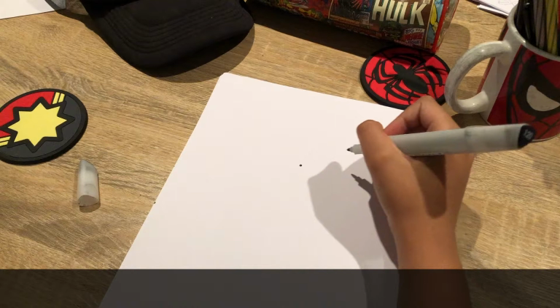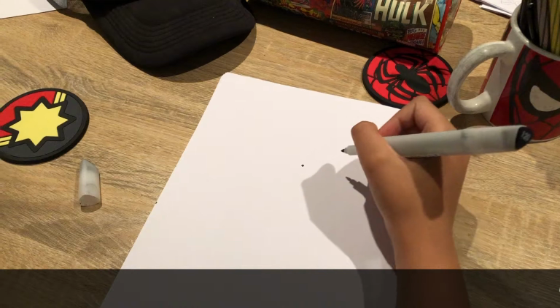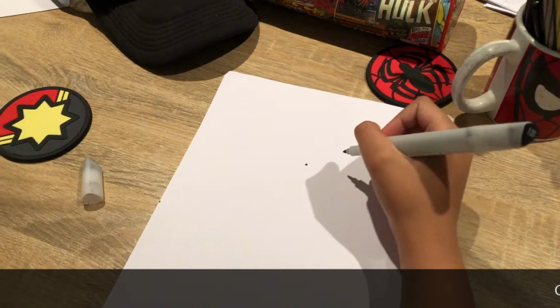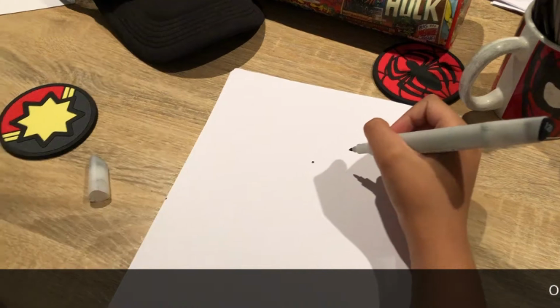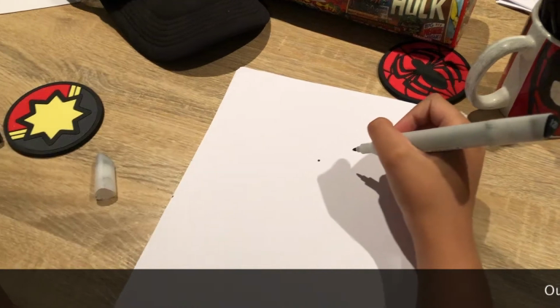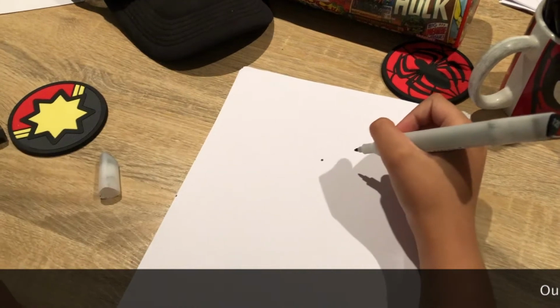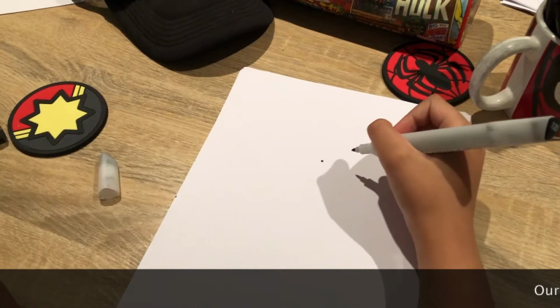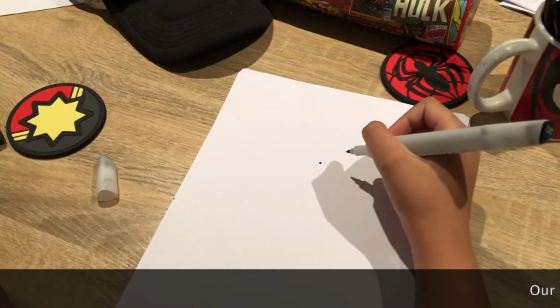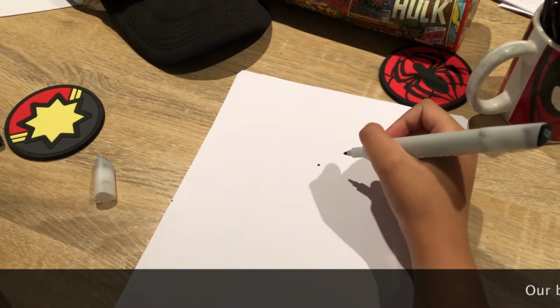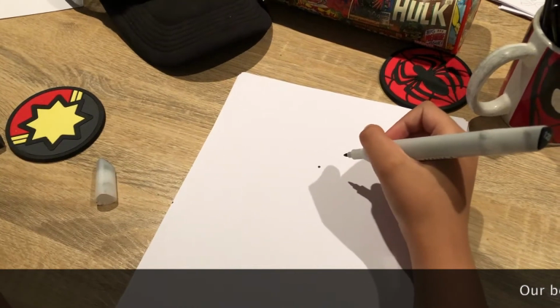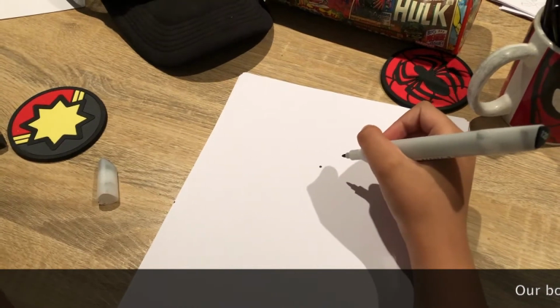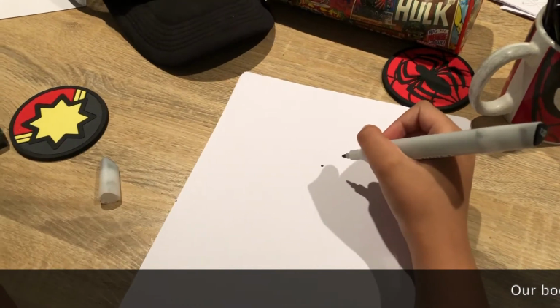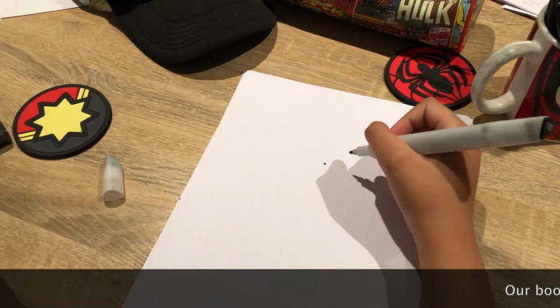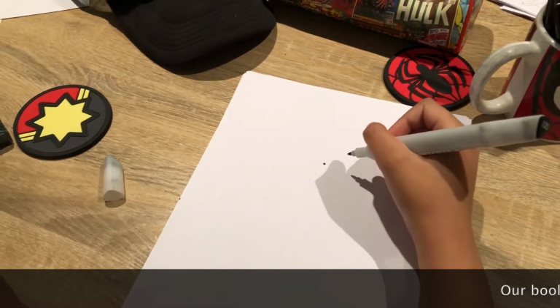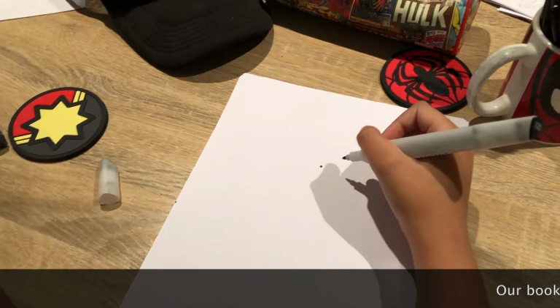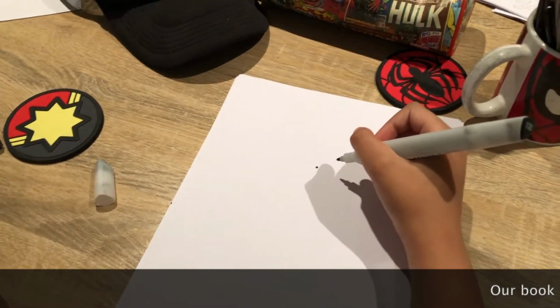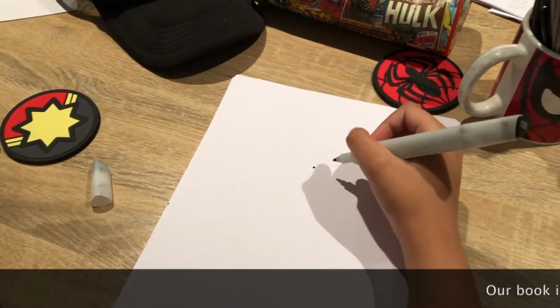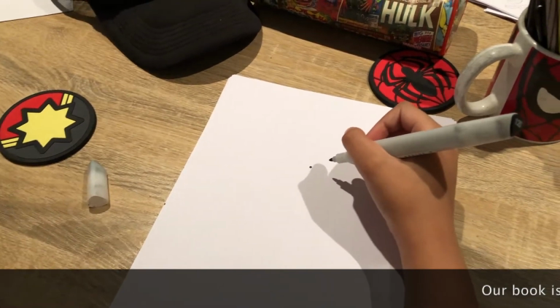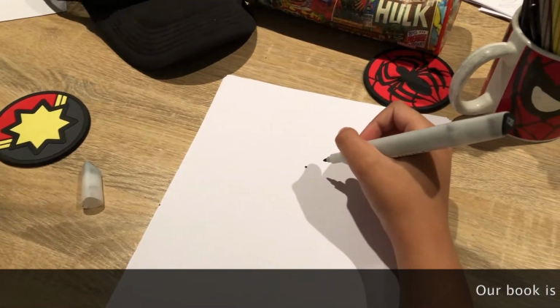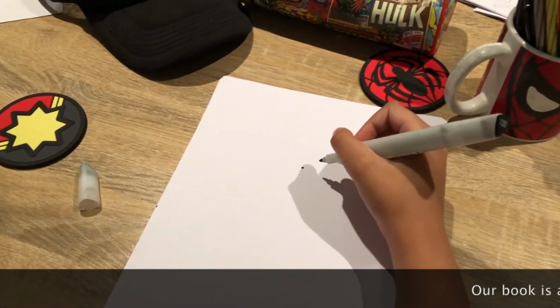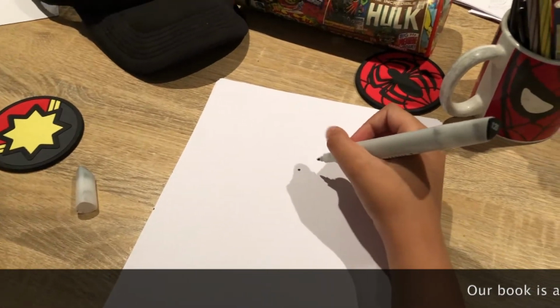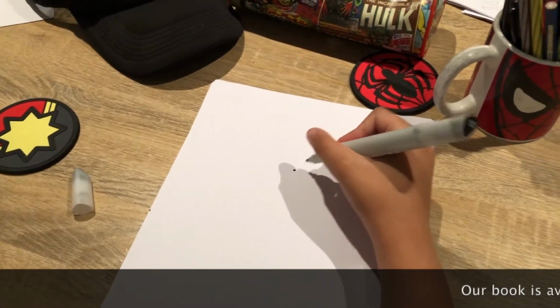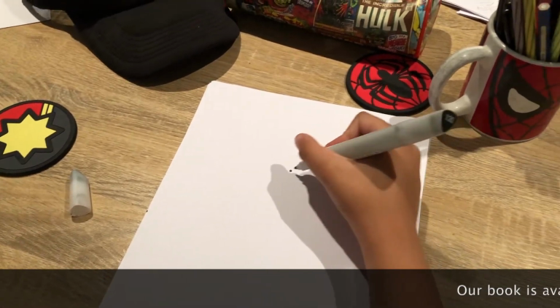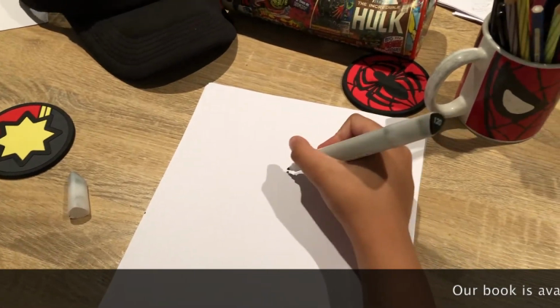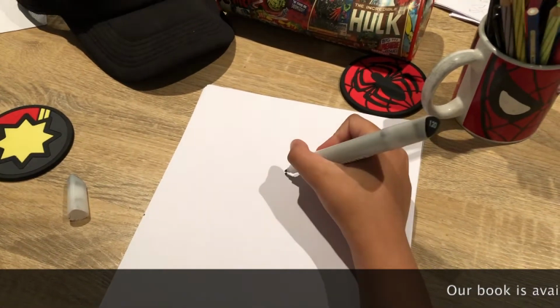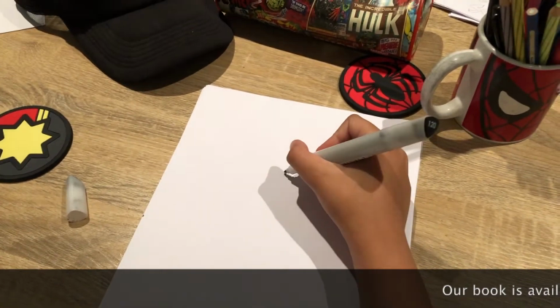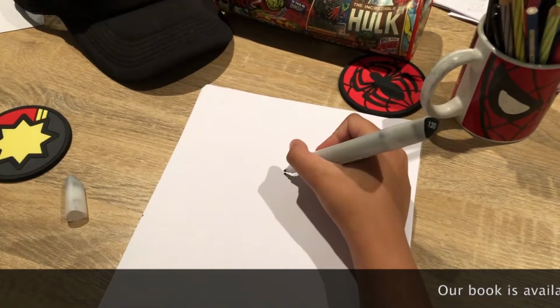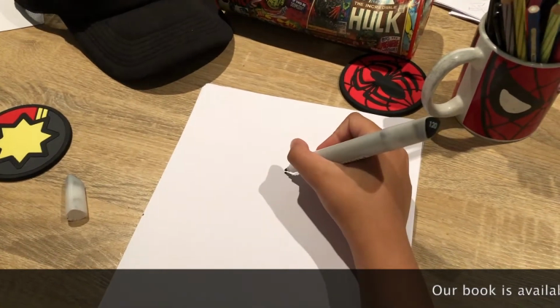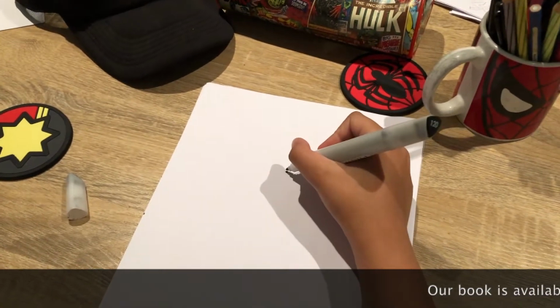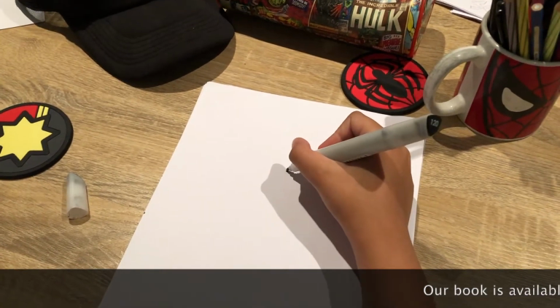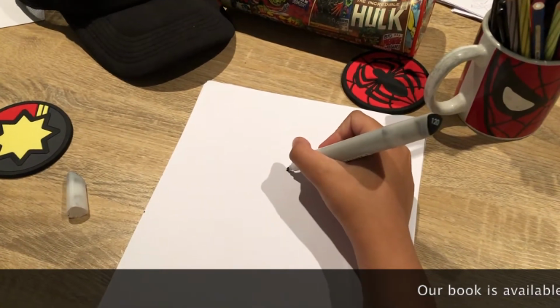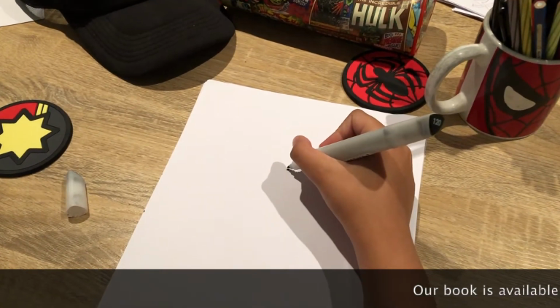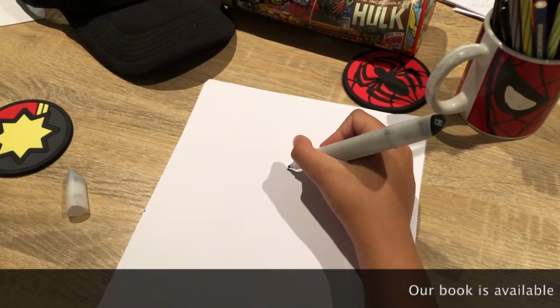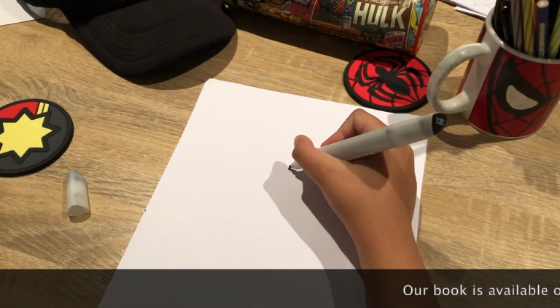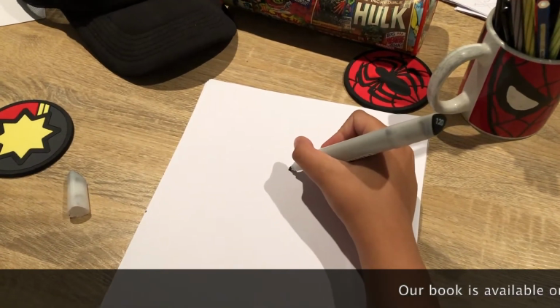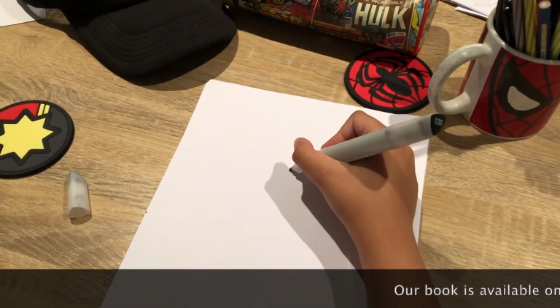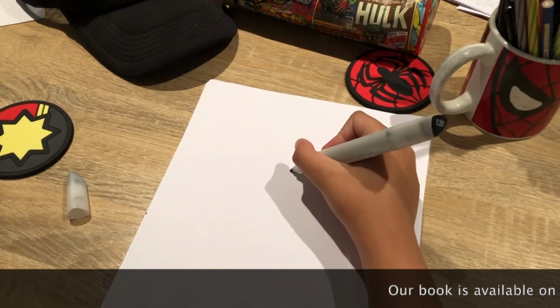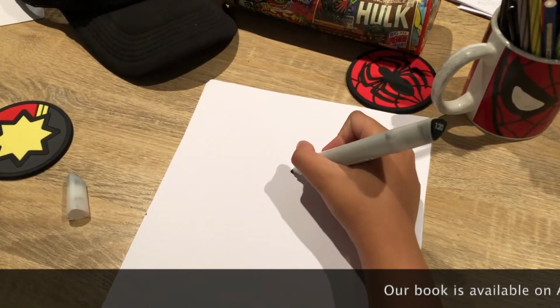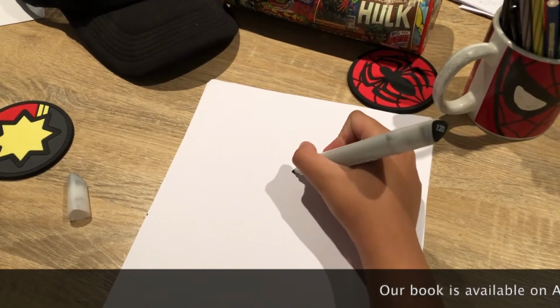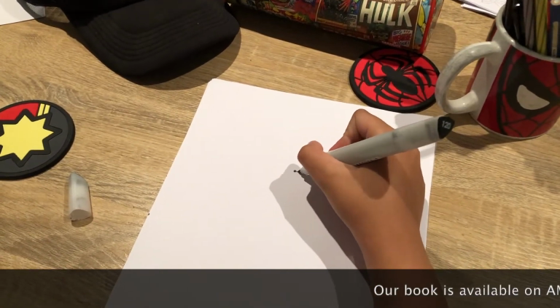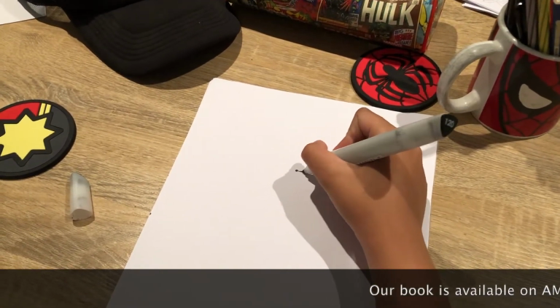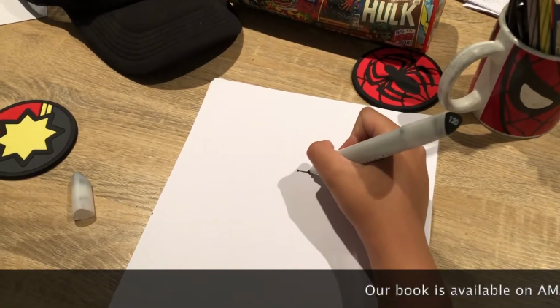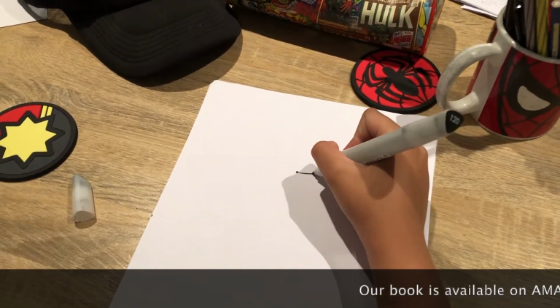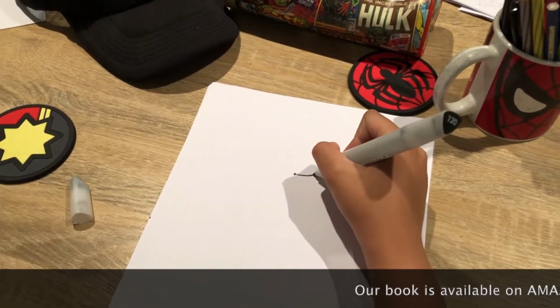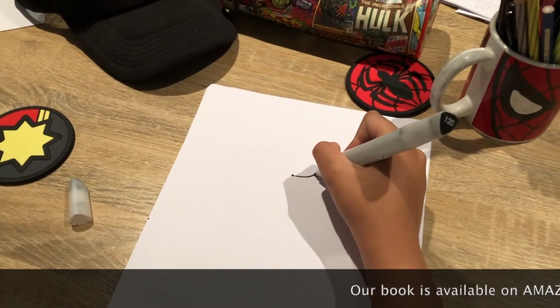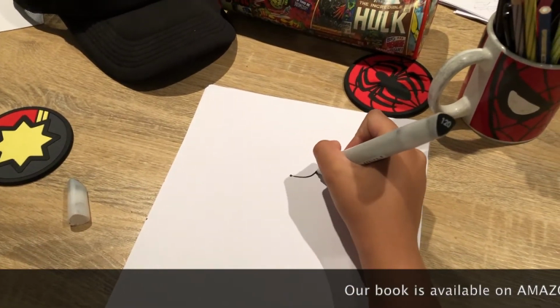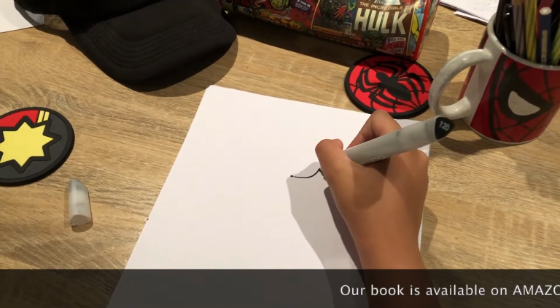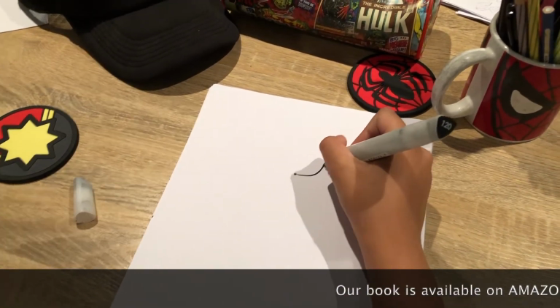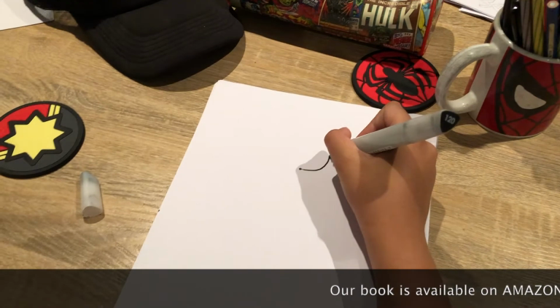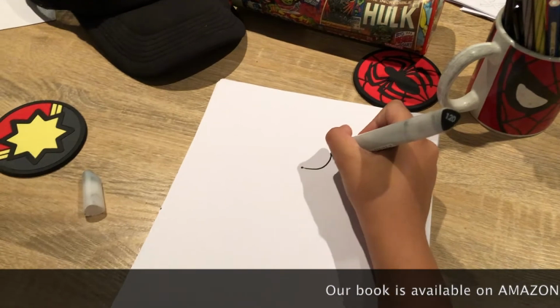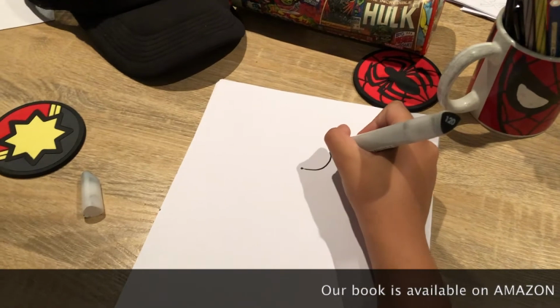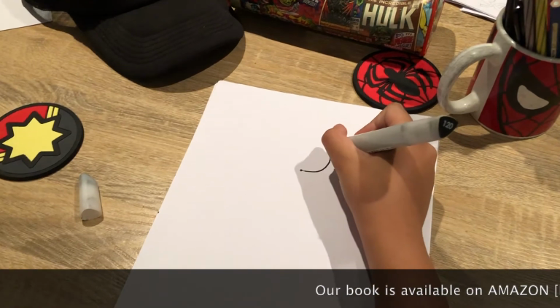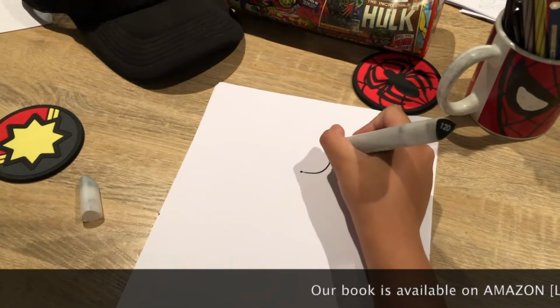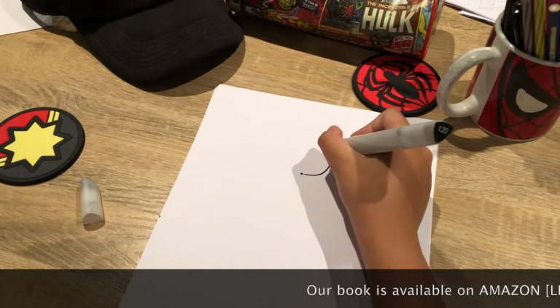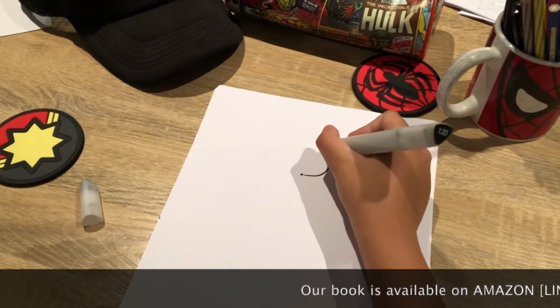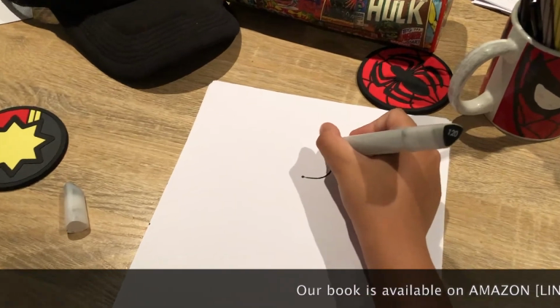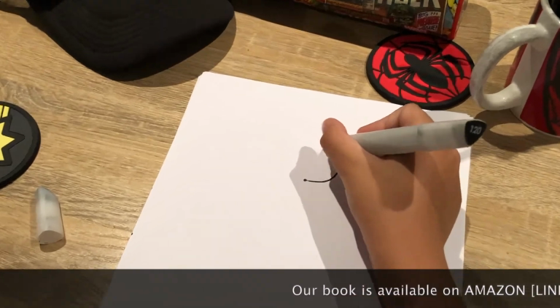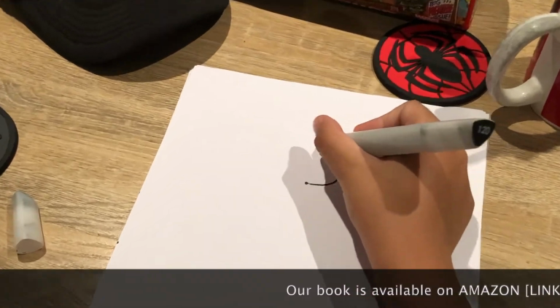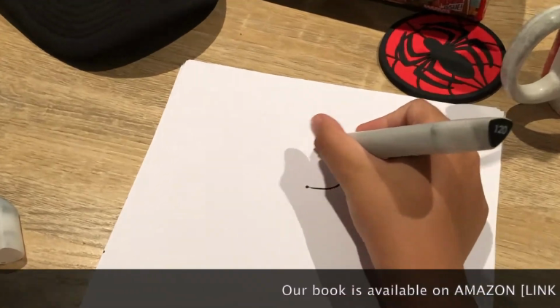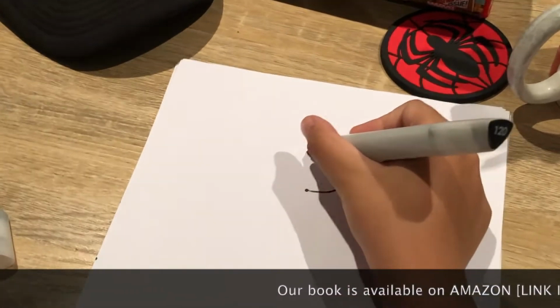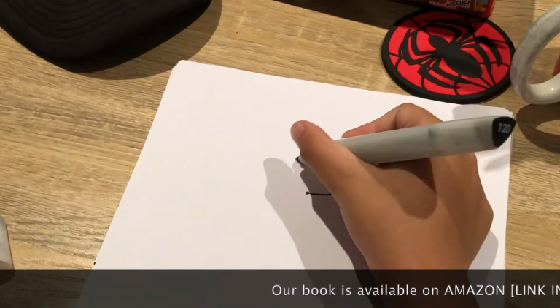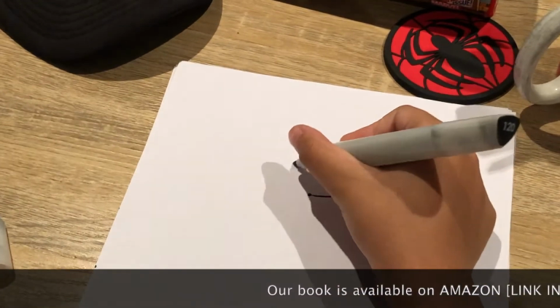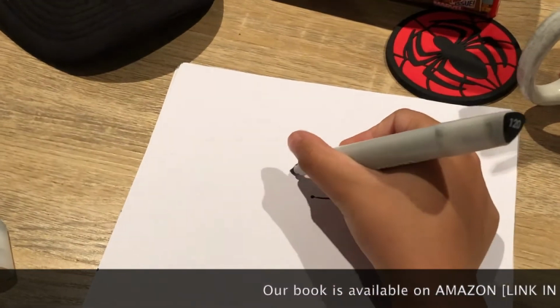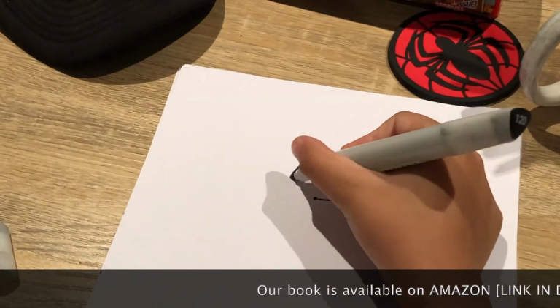Today I'll show you how to draw a Yeti. A Yeti is a monster that lives in the snowy mountains.